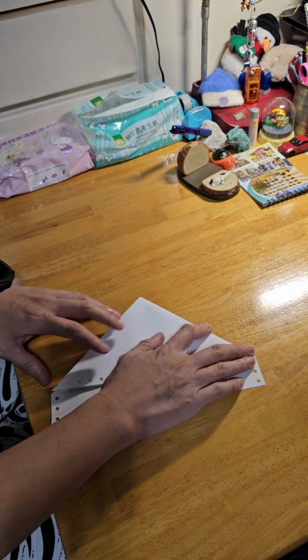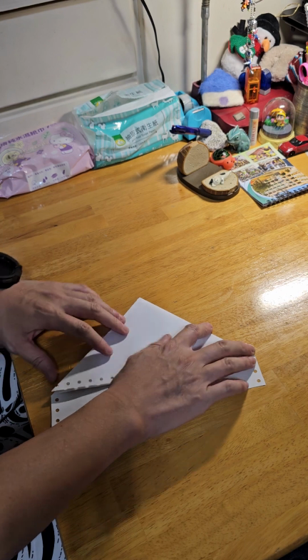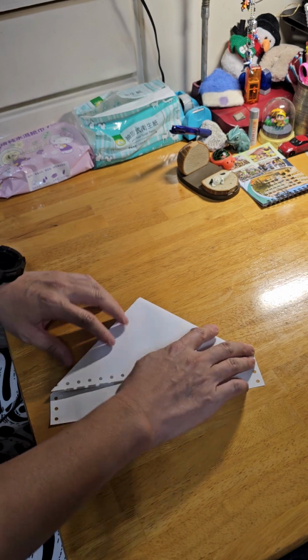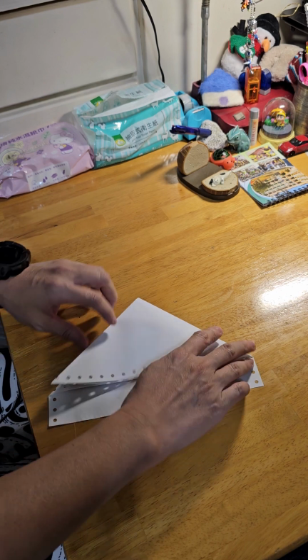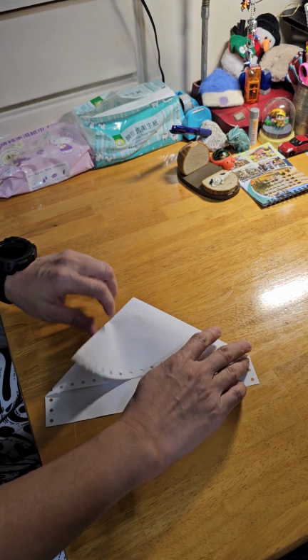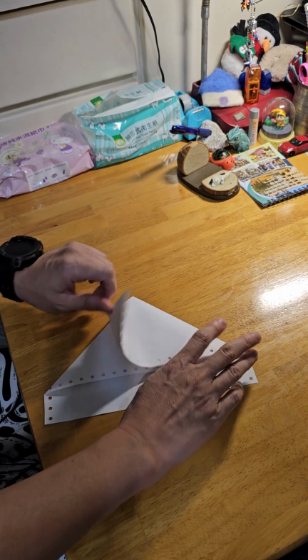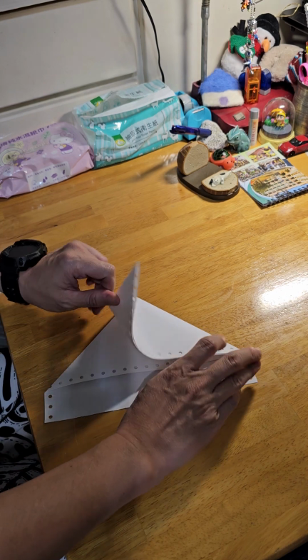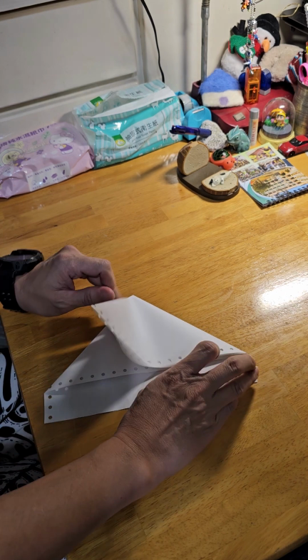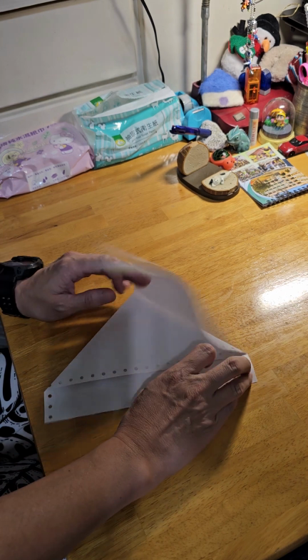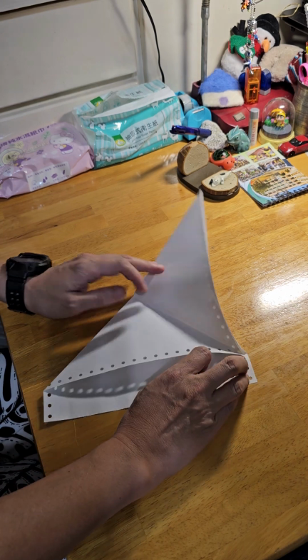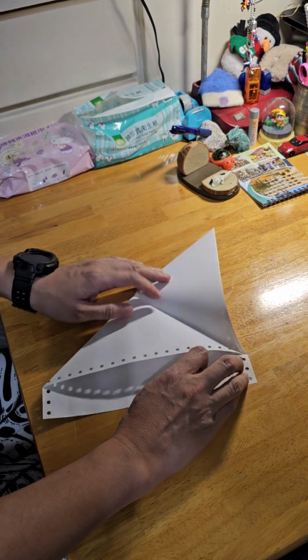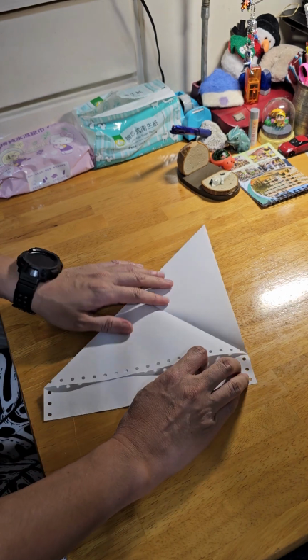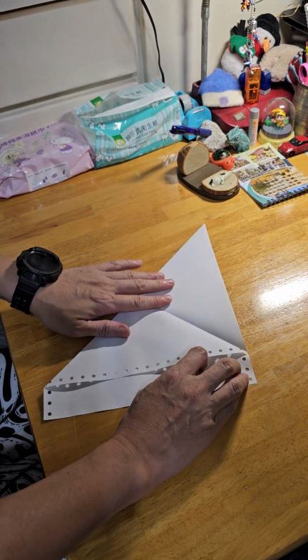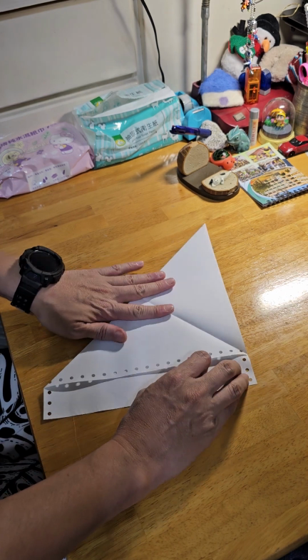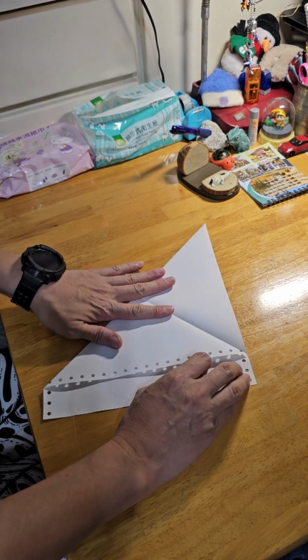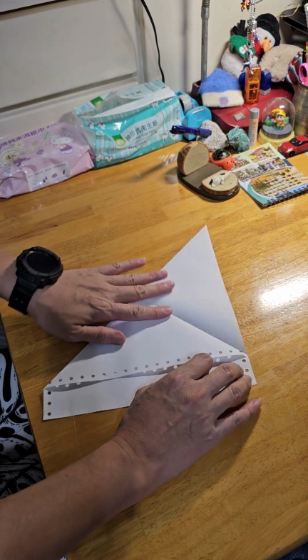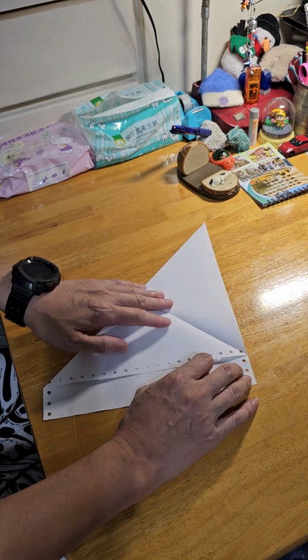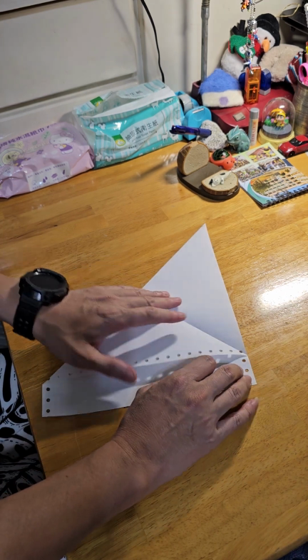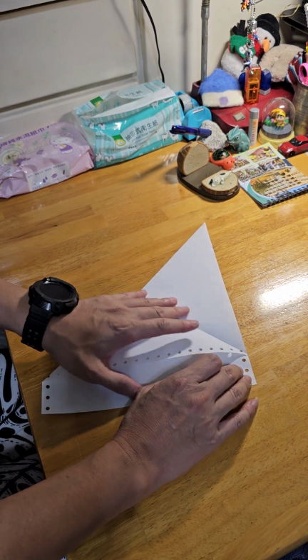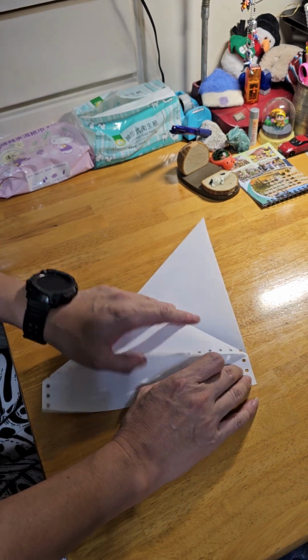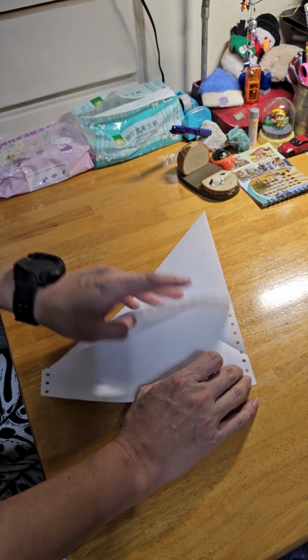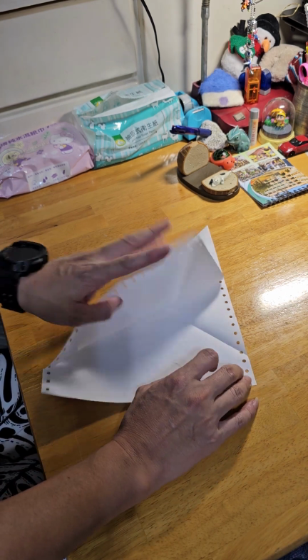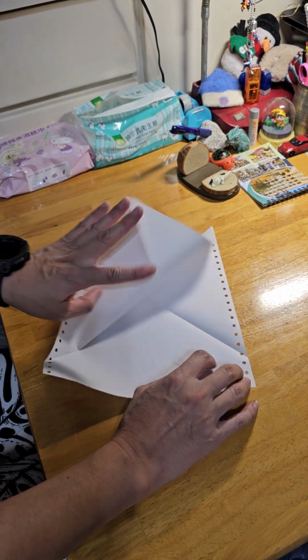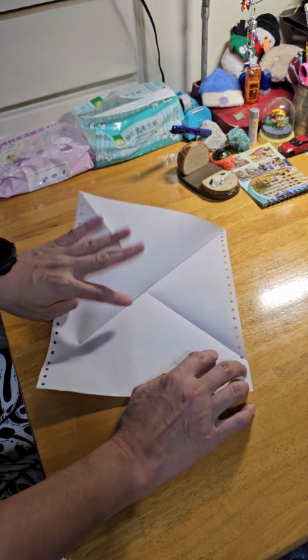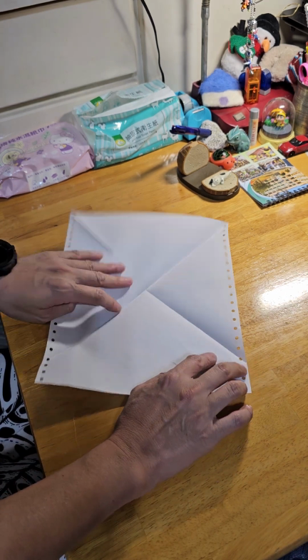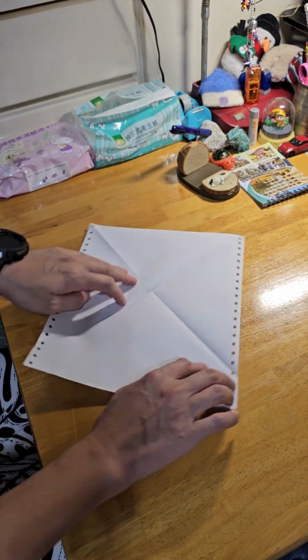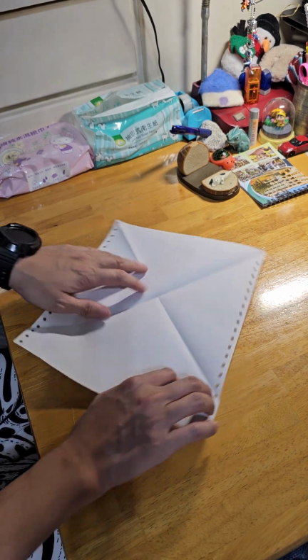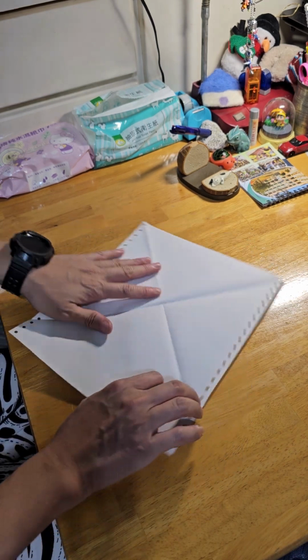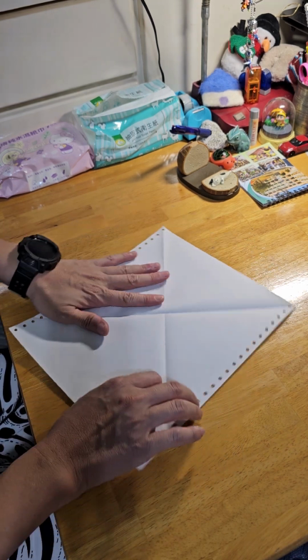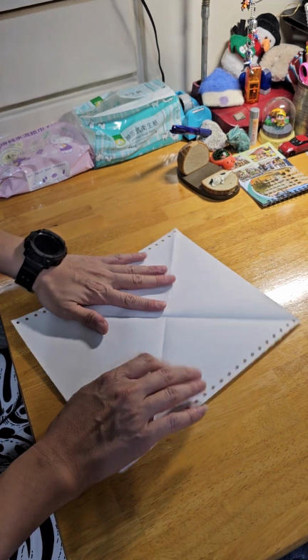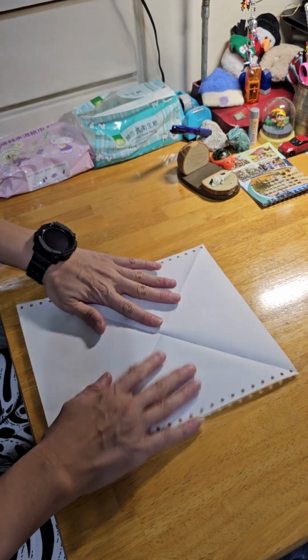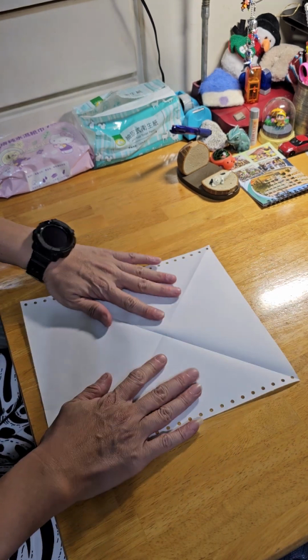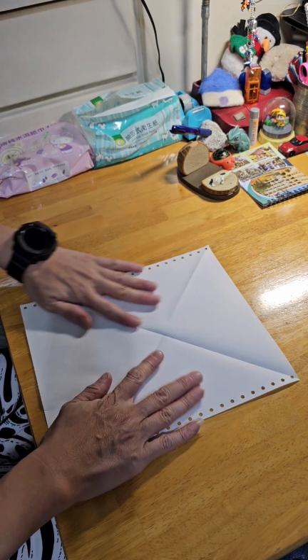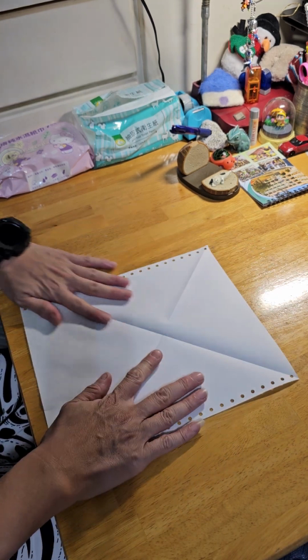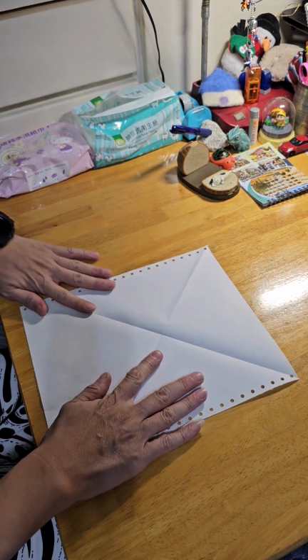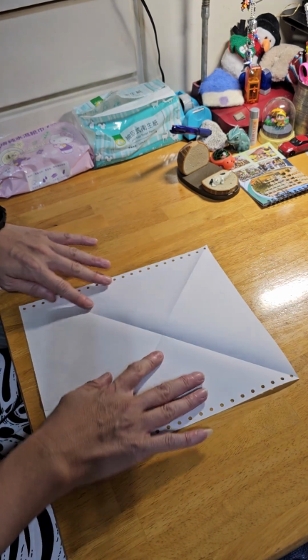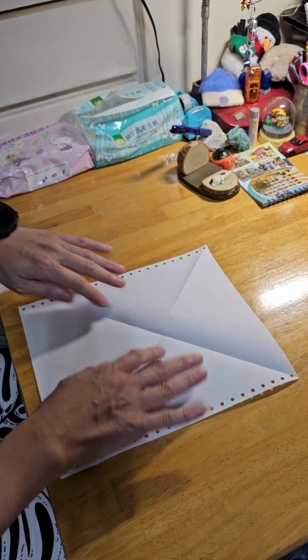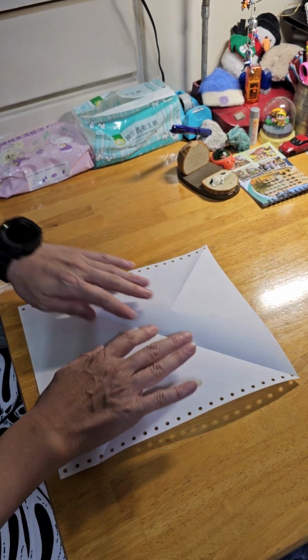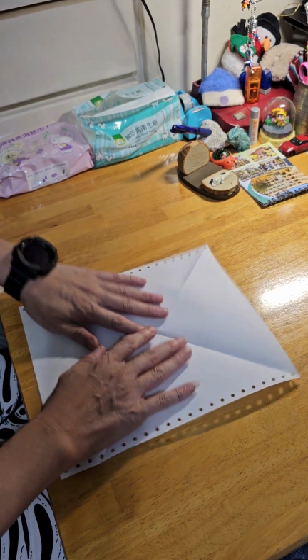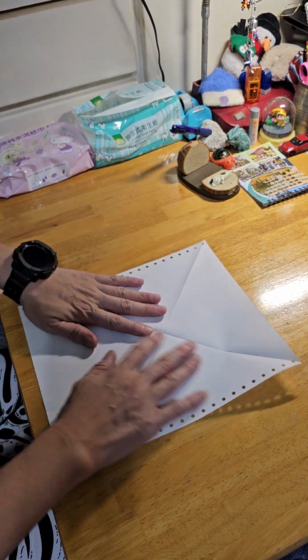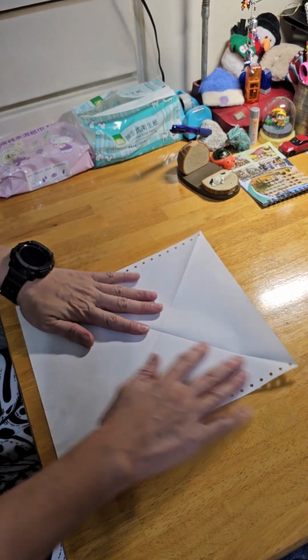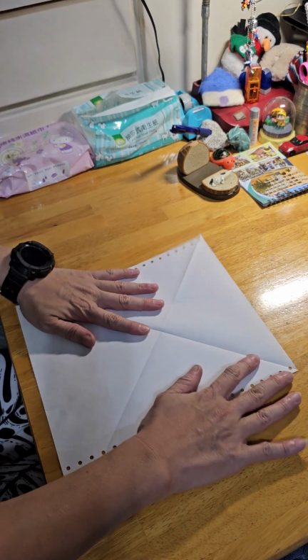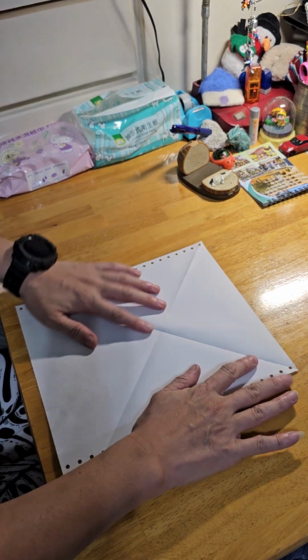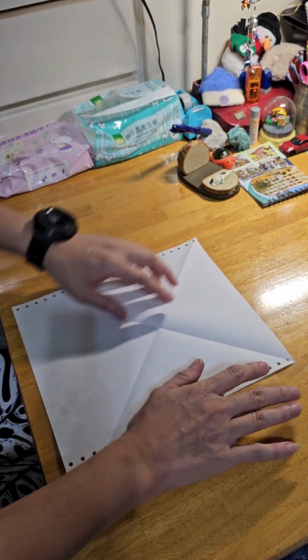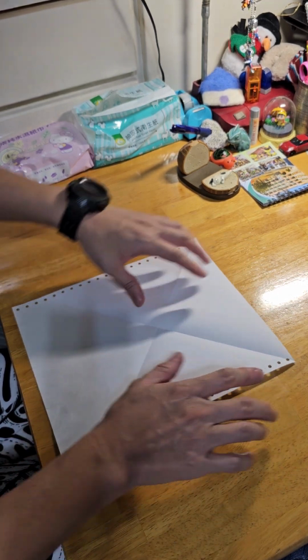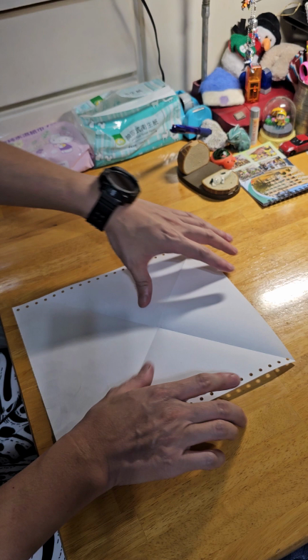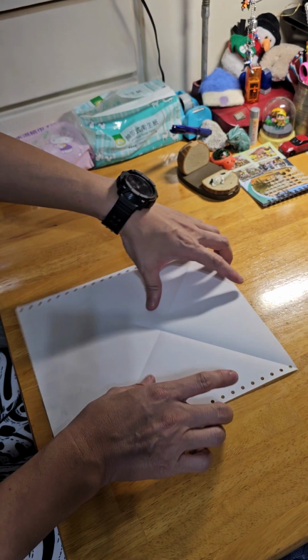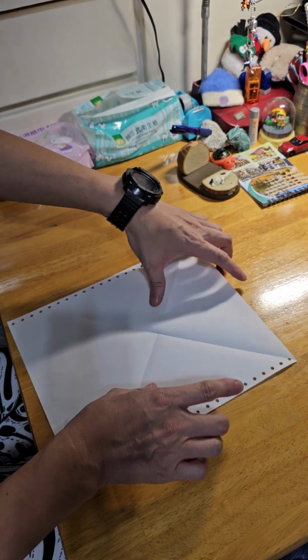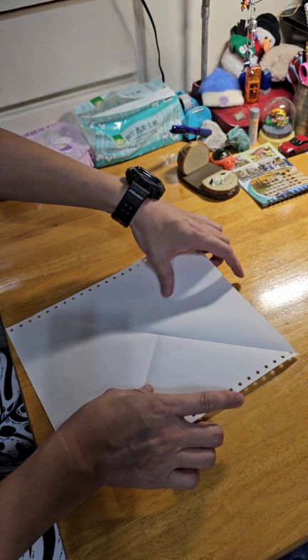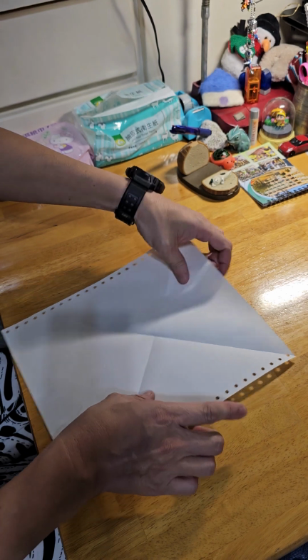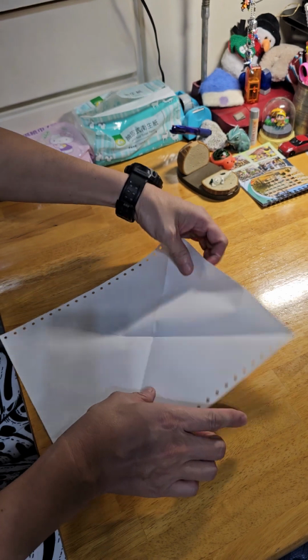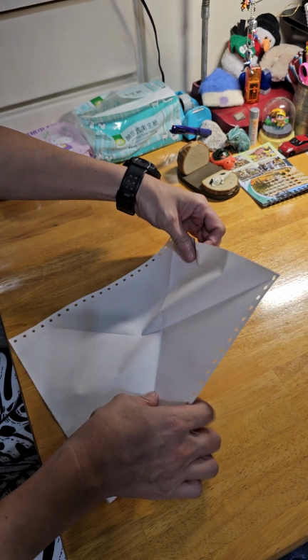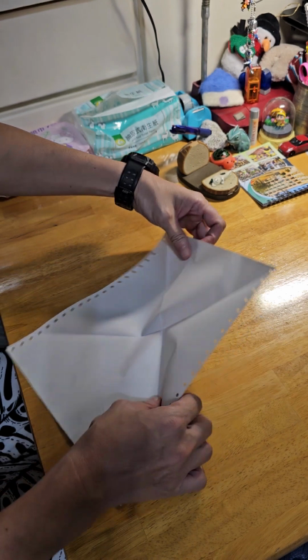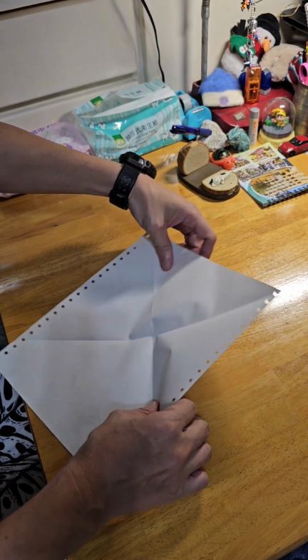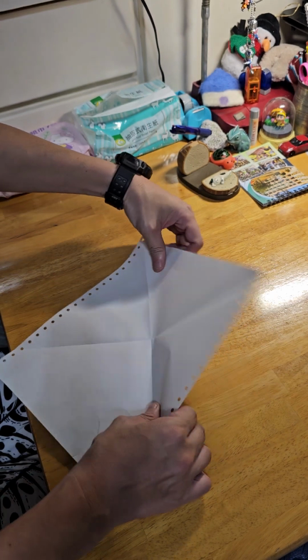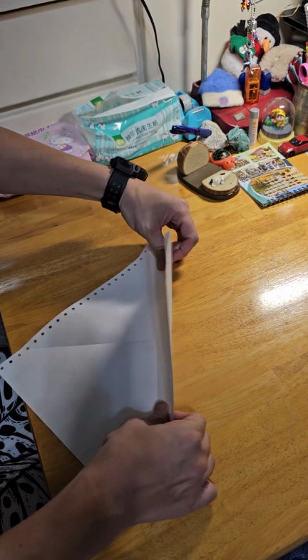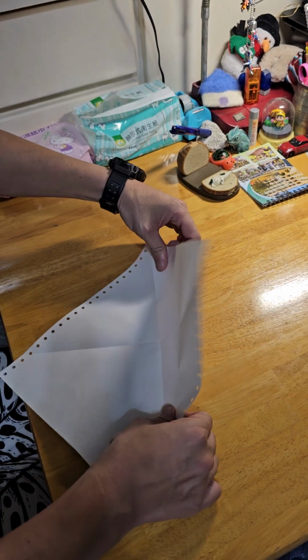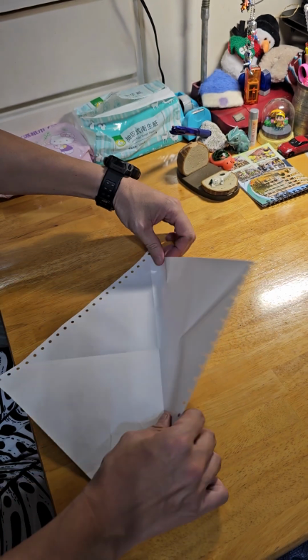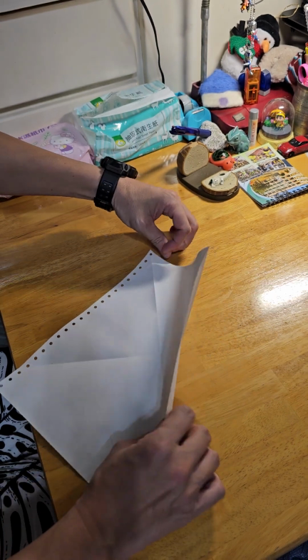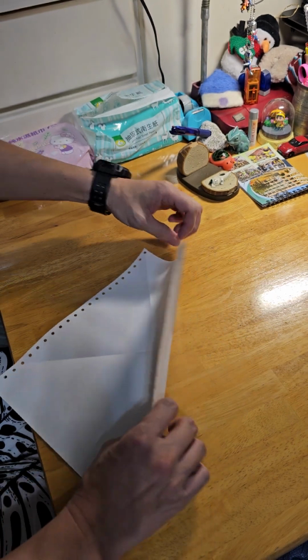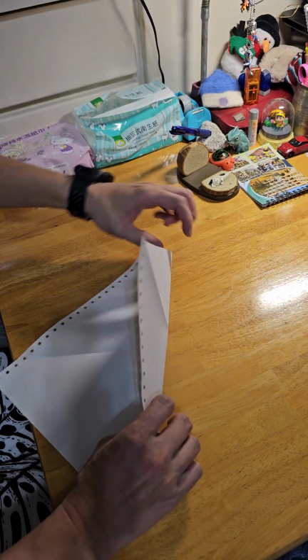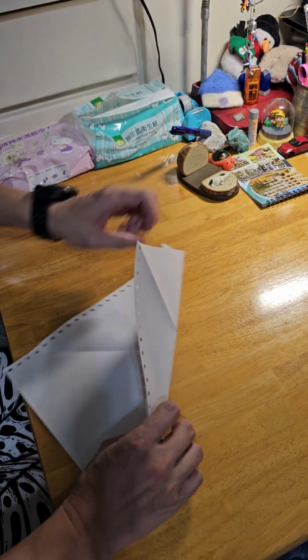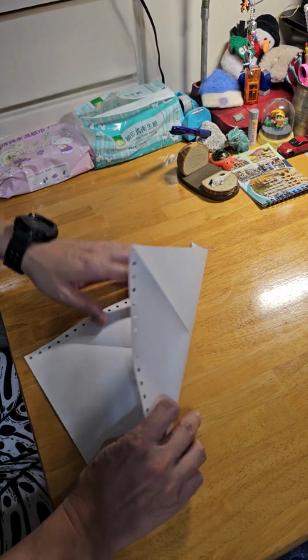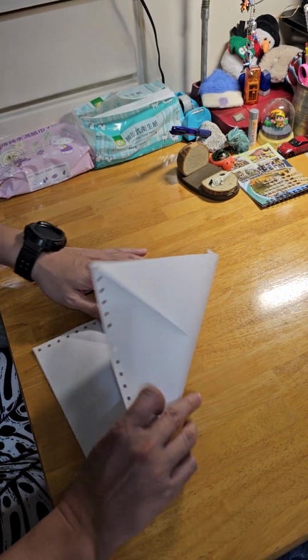So, let's get started. This one is going to fold, and the other one is going to fold.